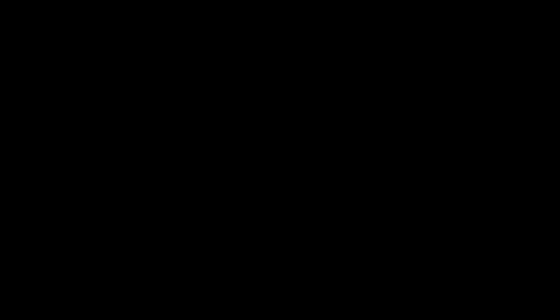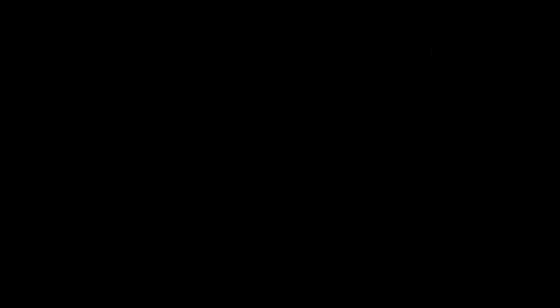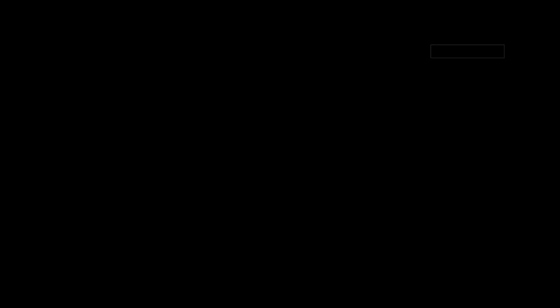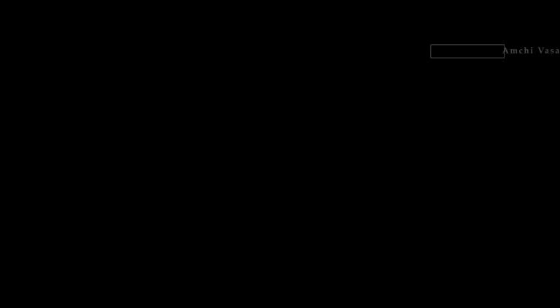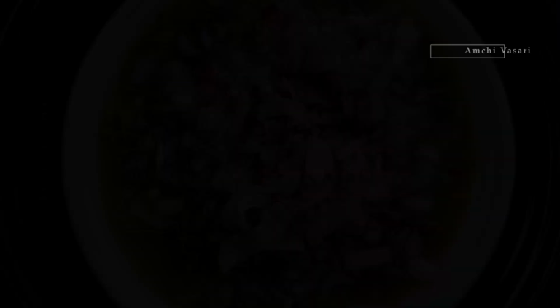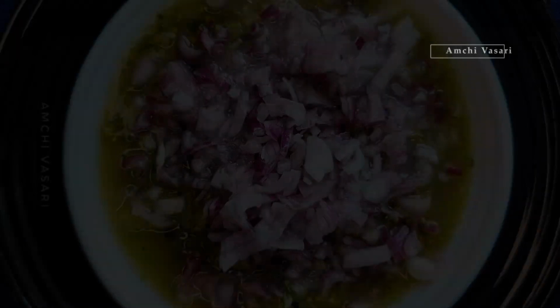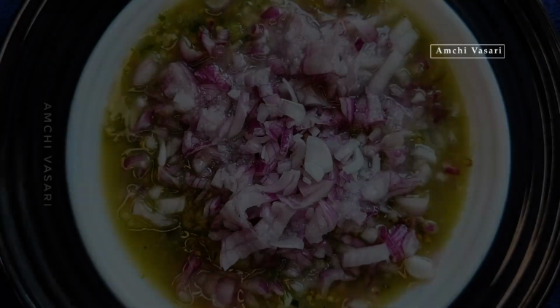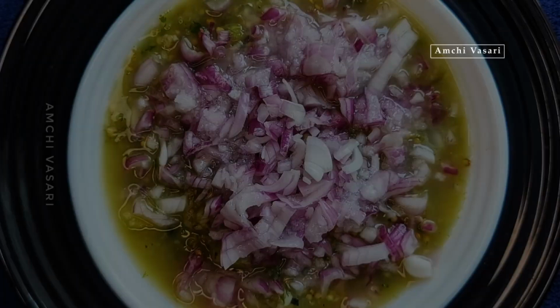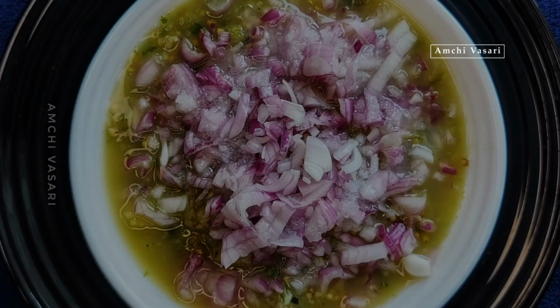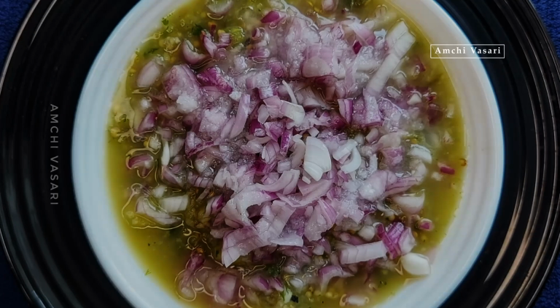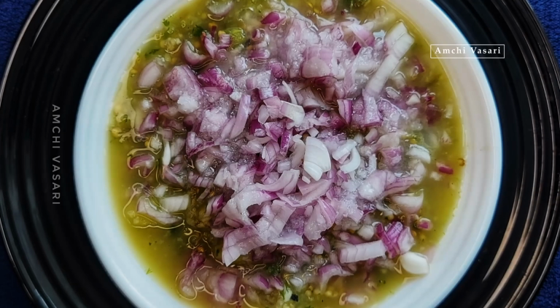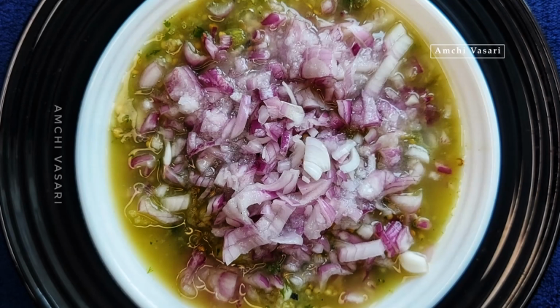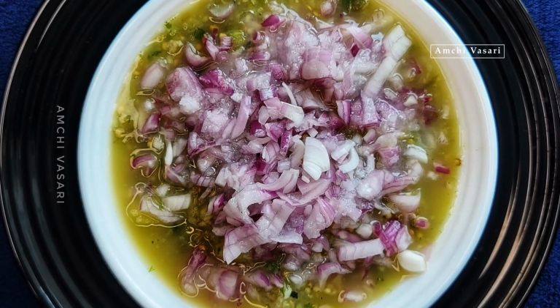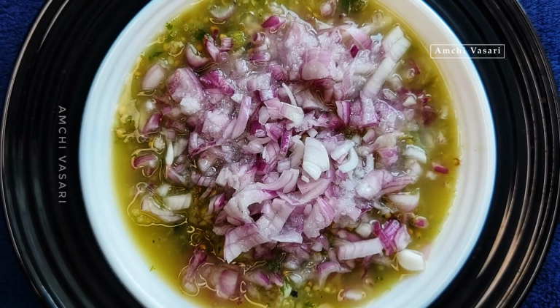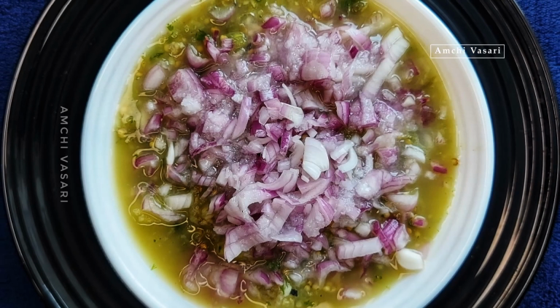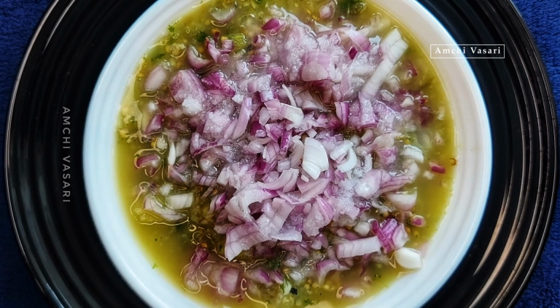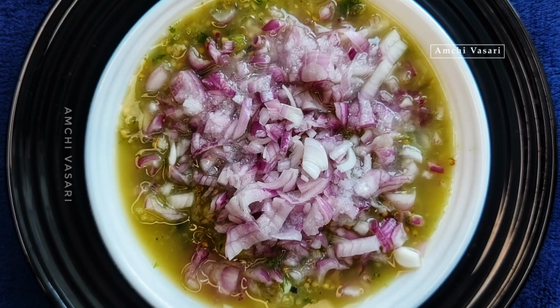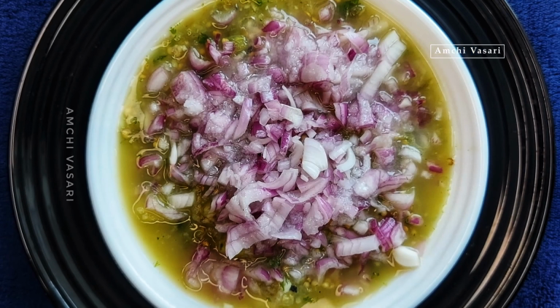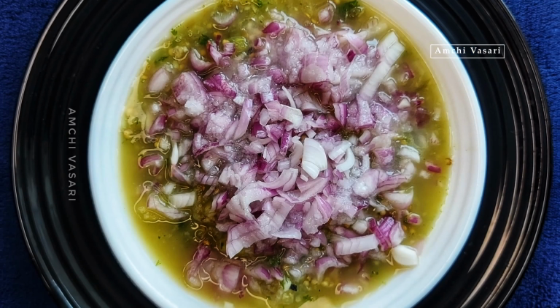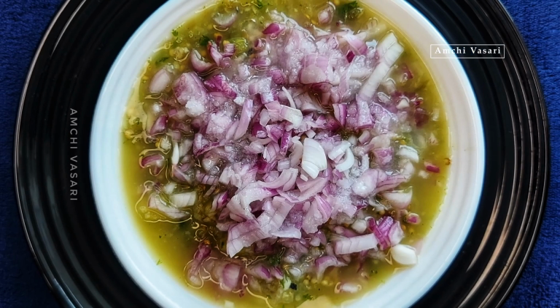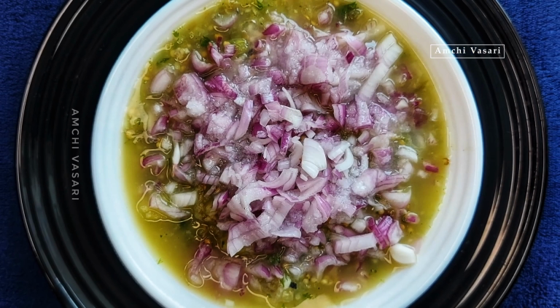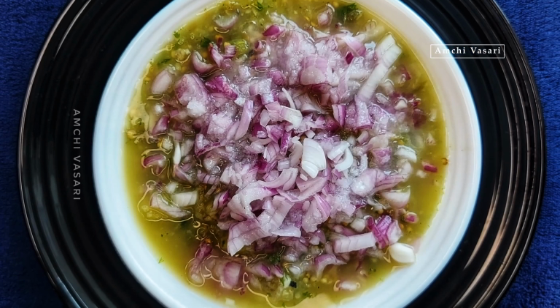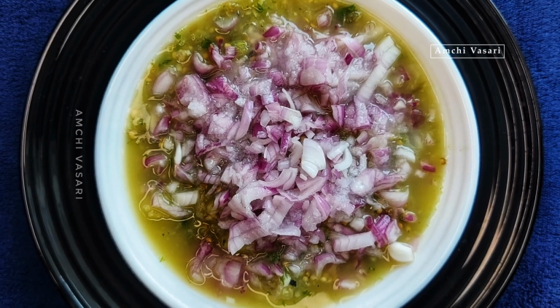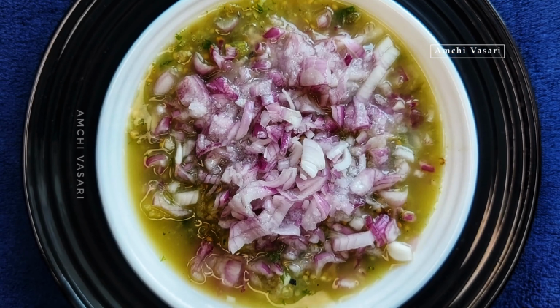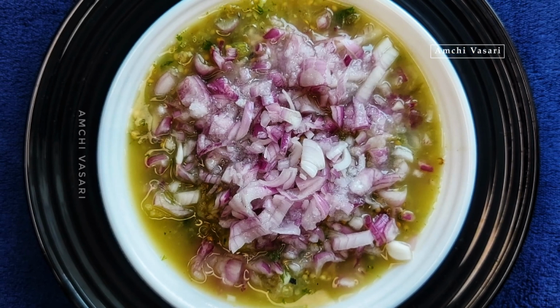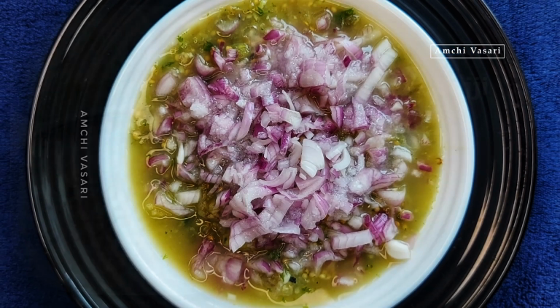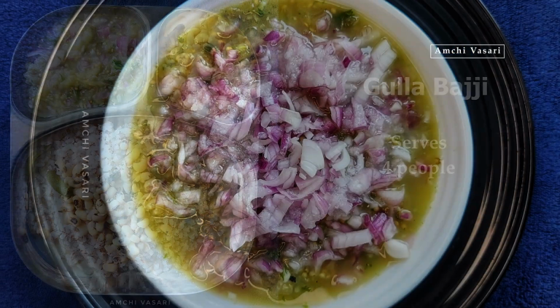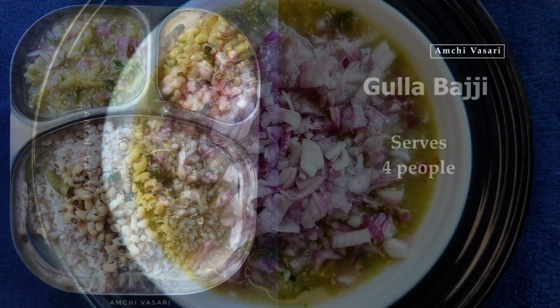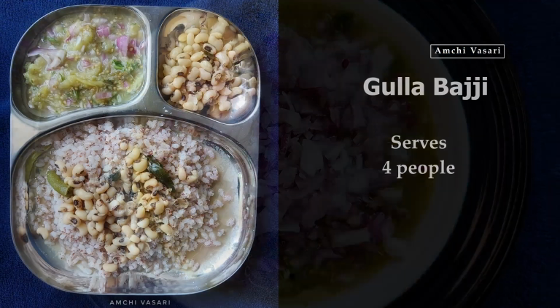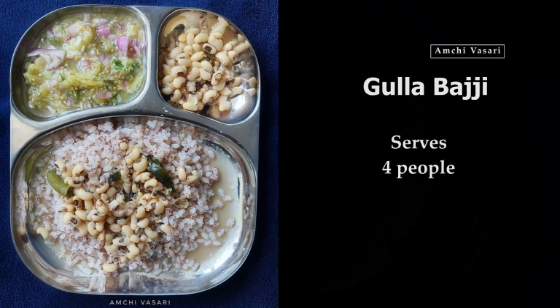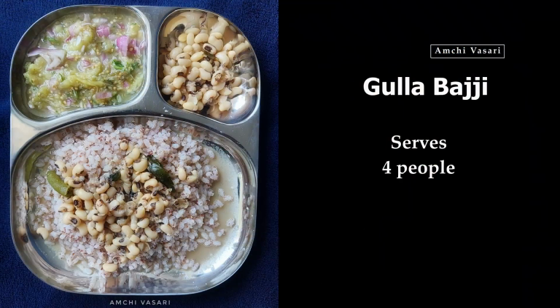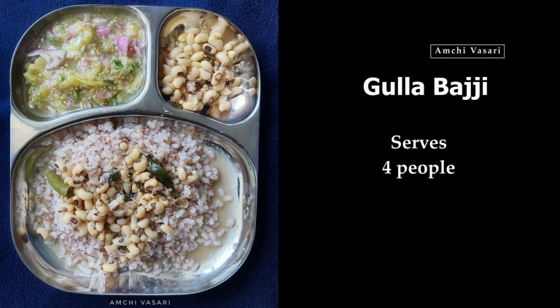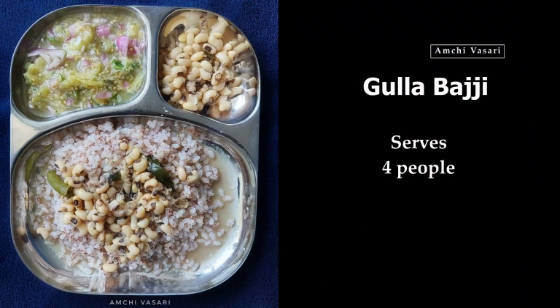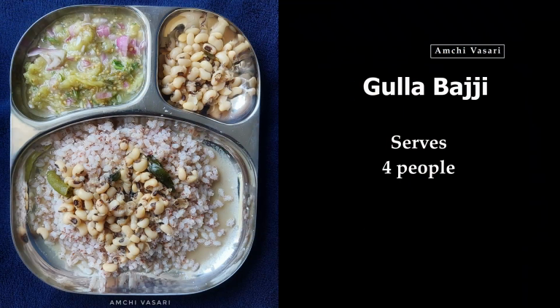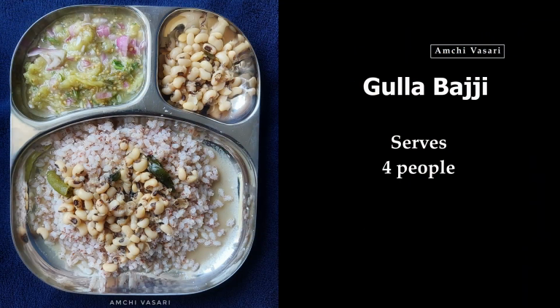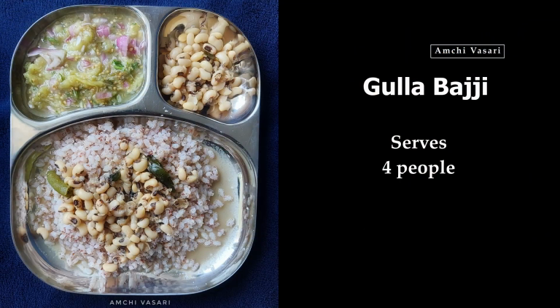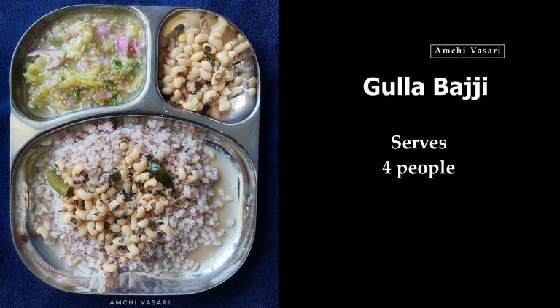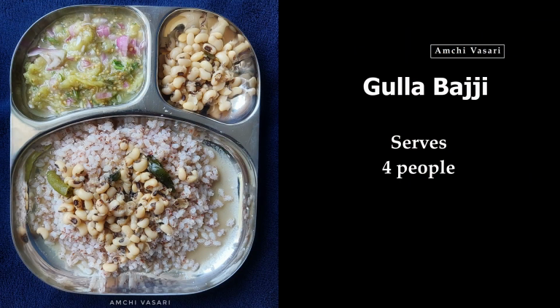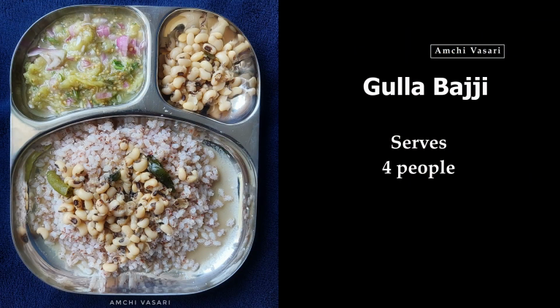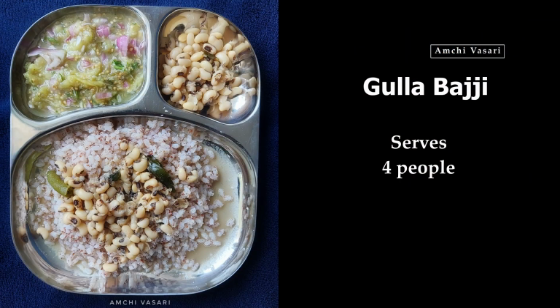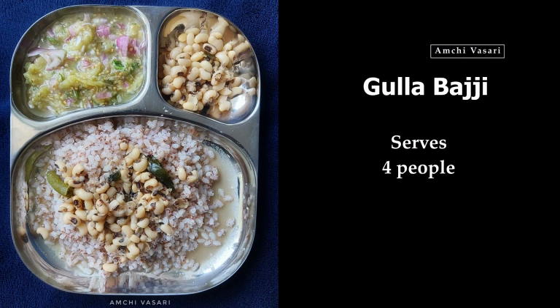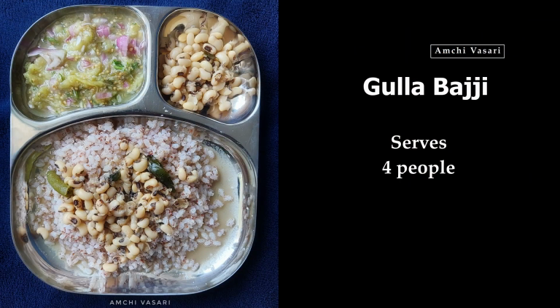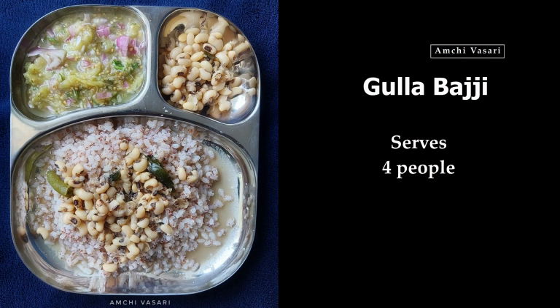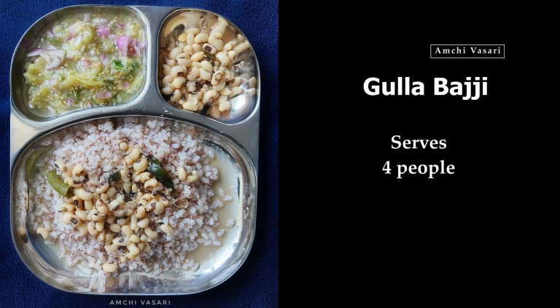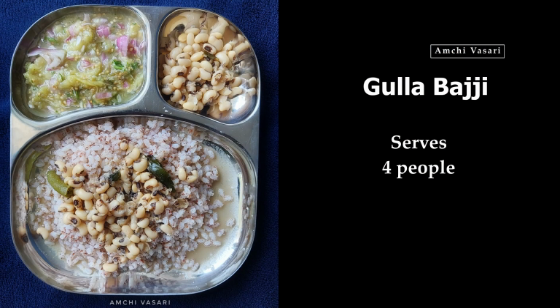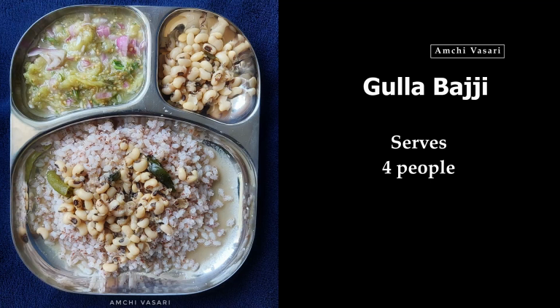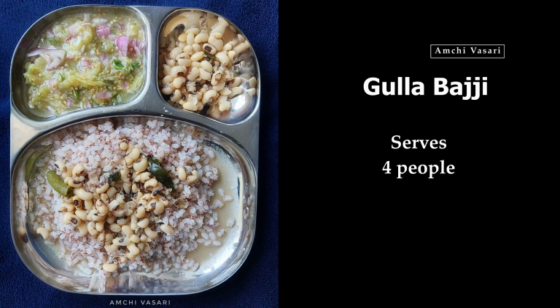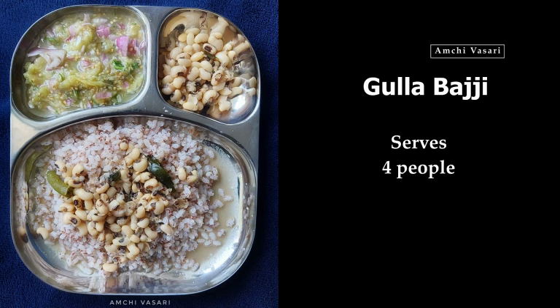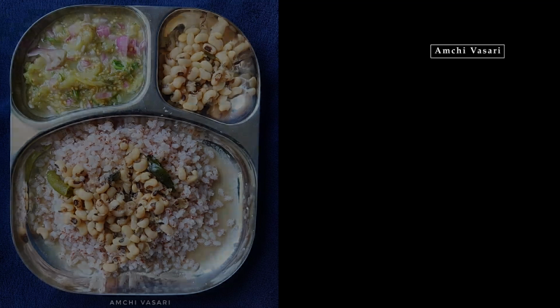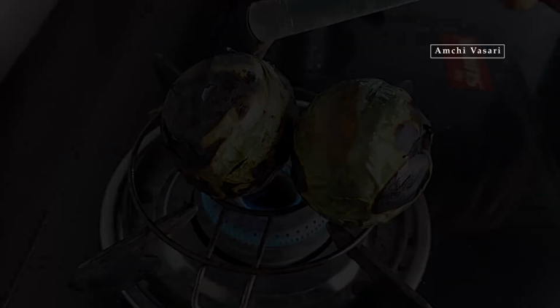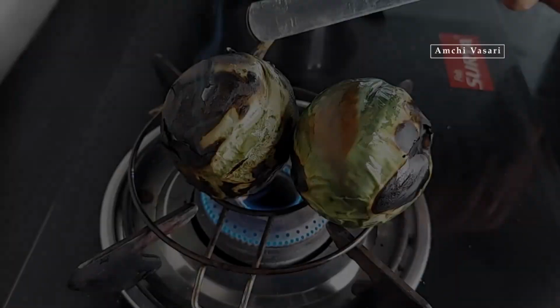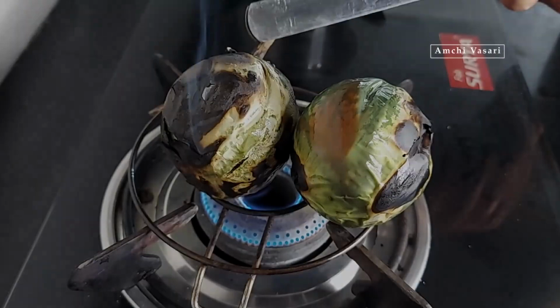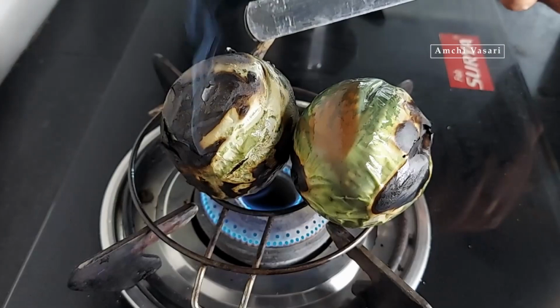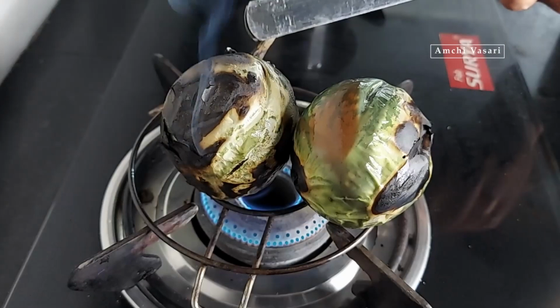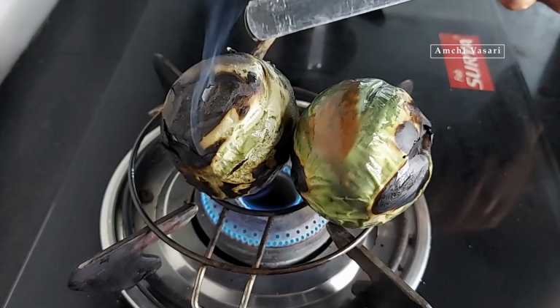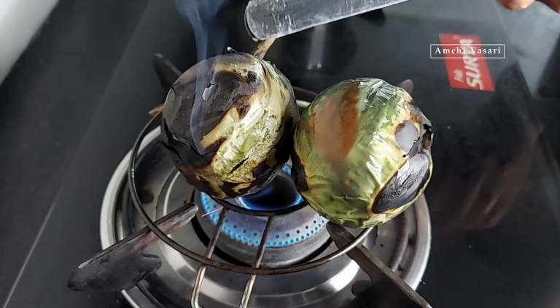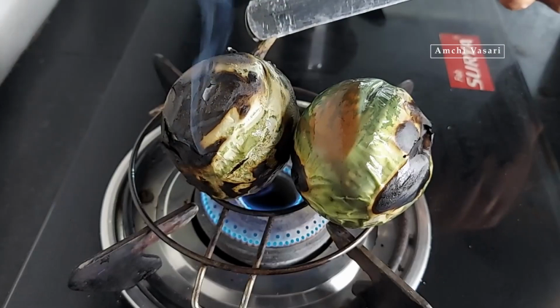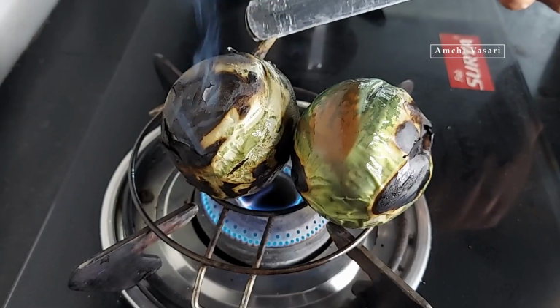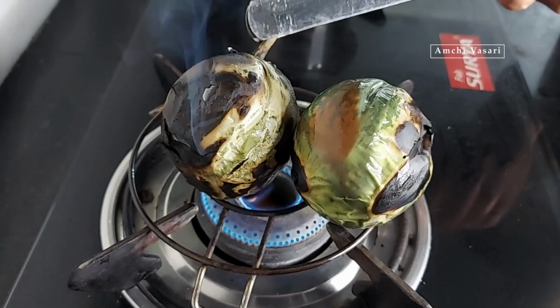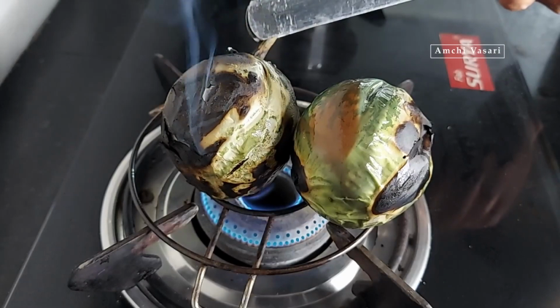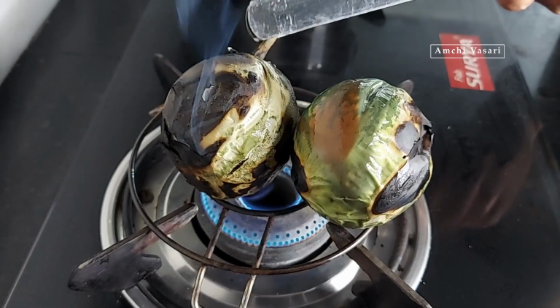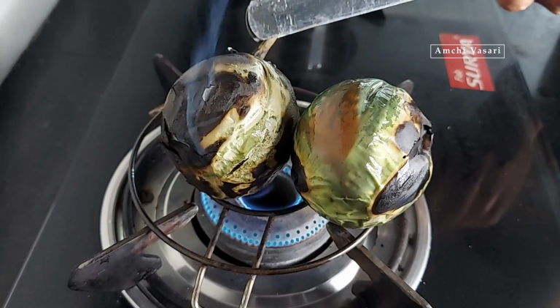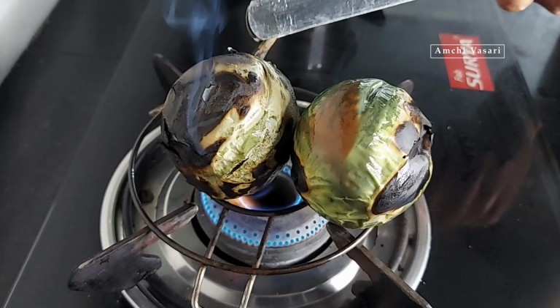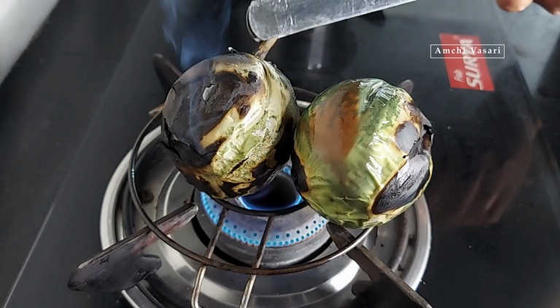Today, we will do the third recipe for rice and vegetables. This recipe is made with rice.